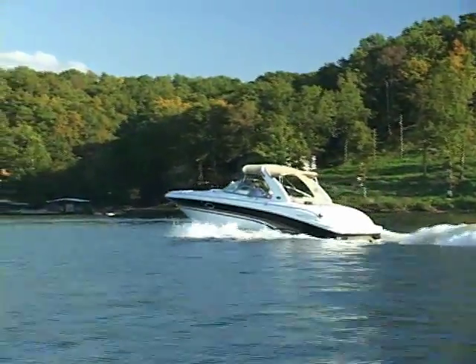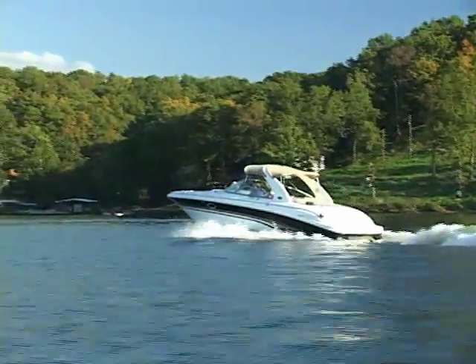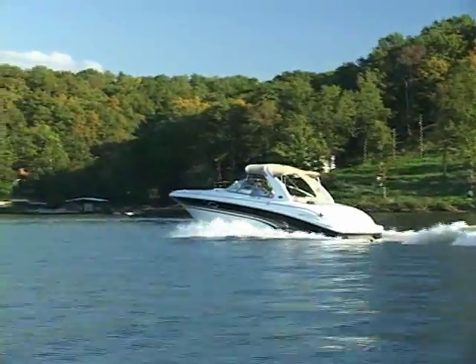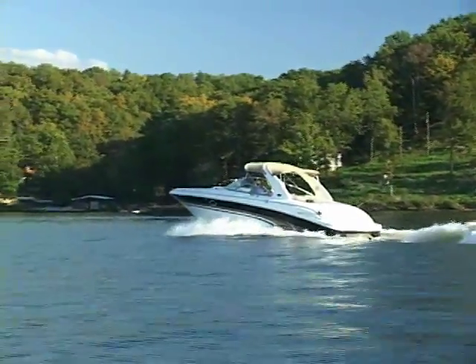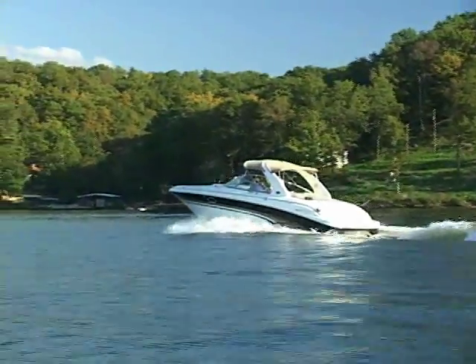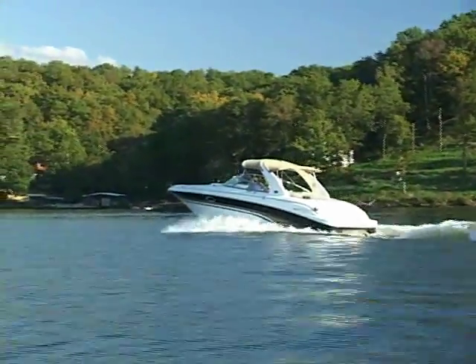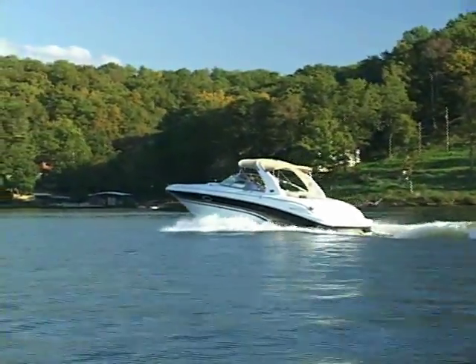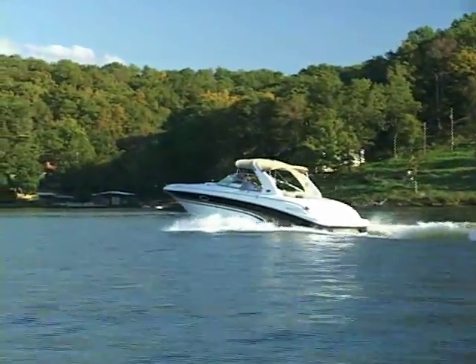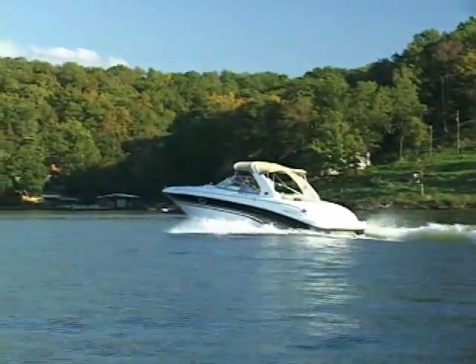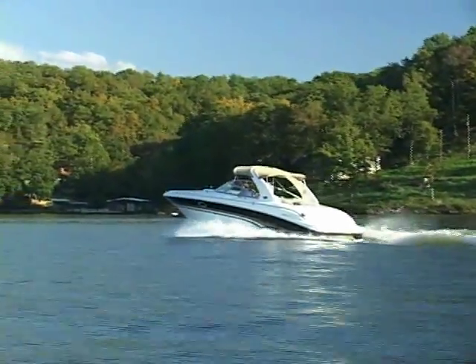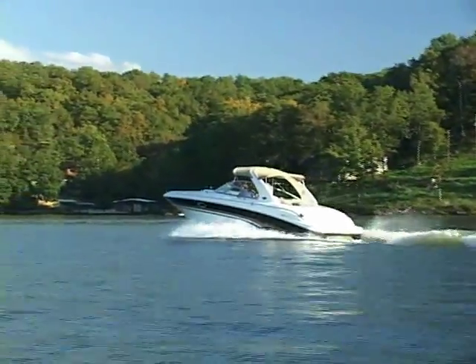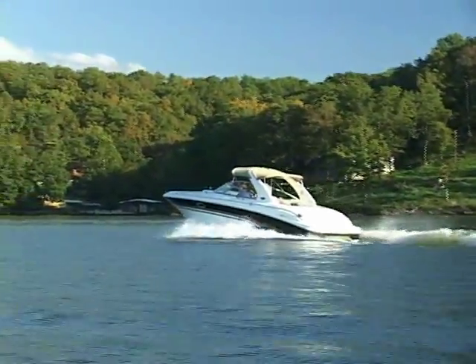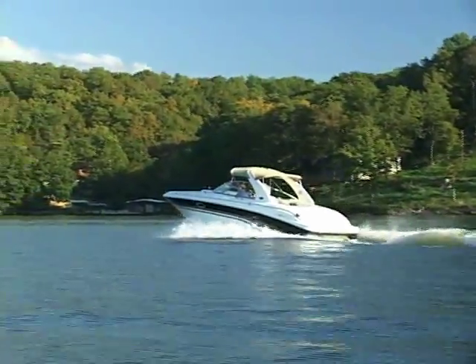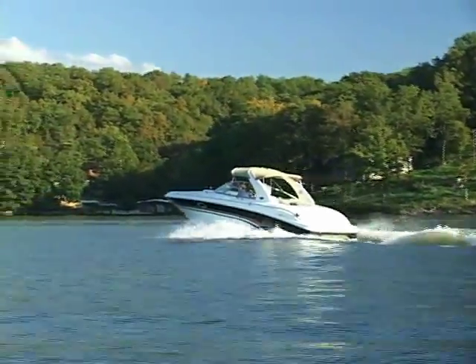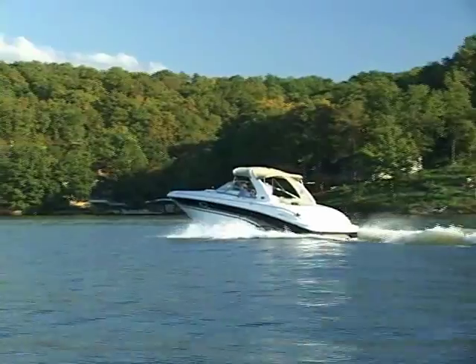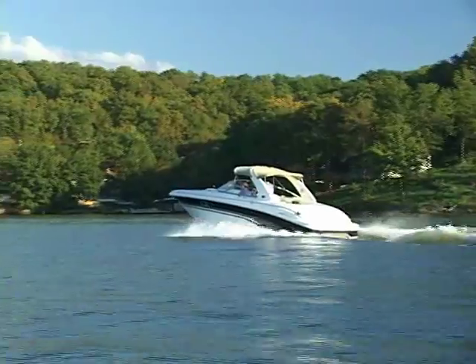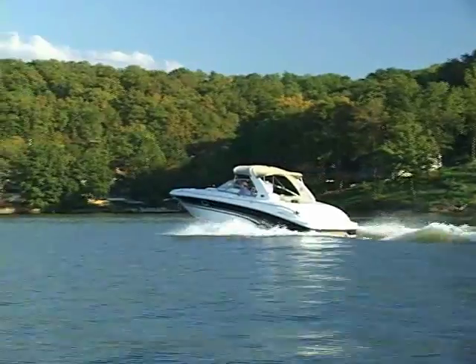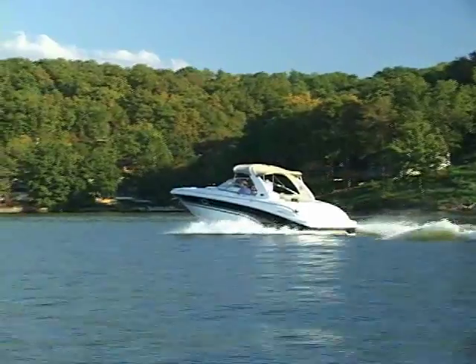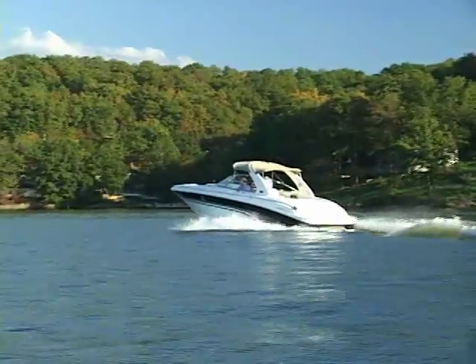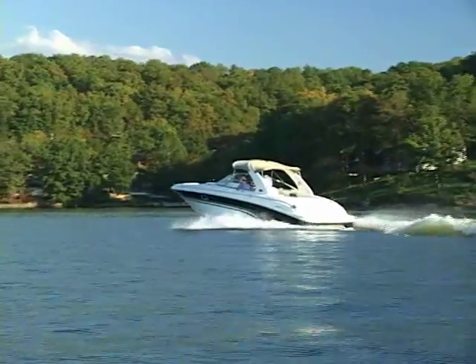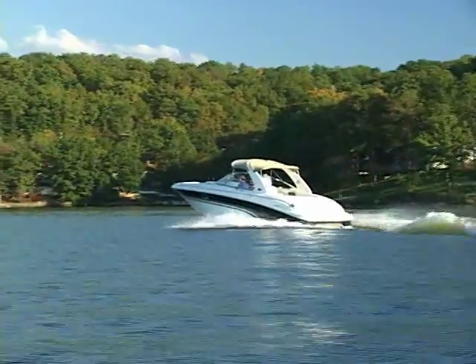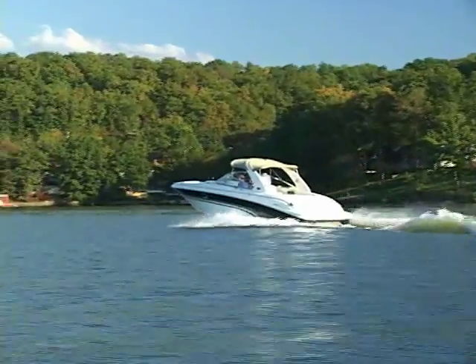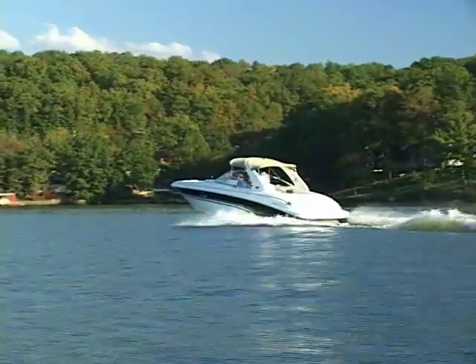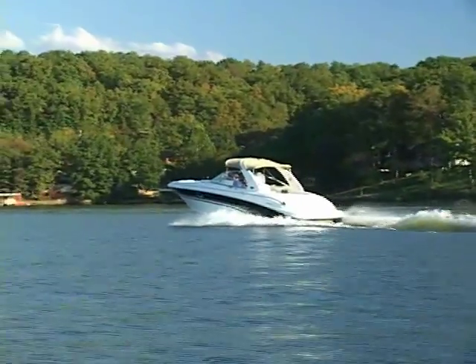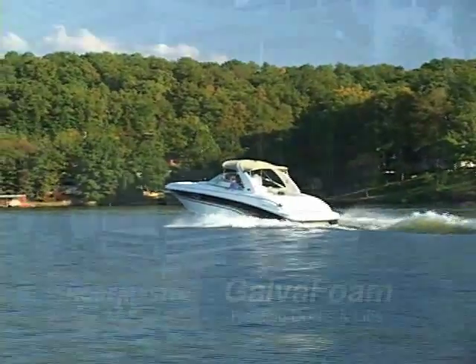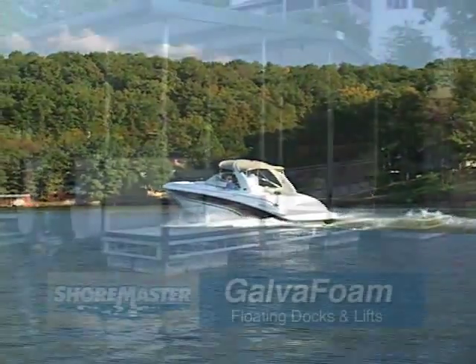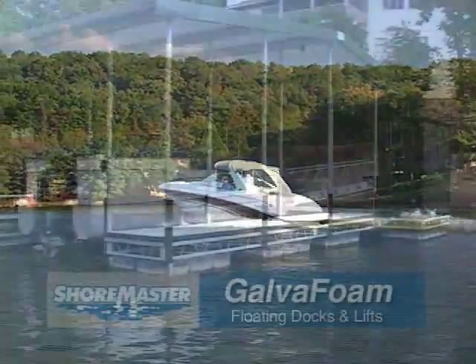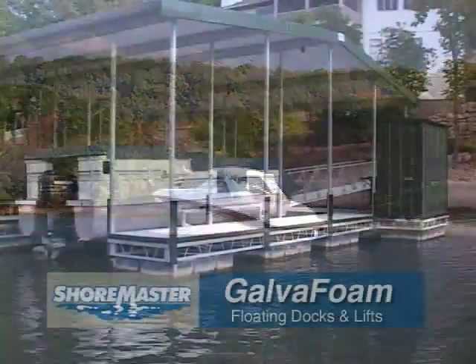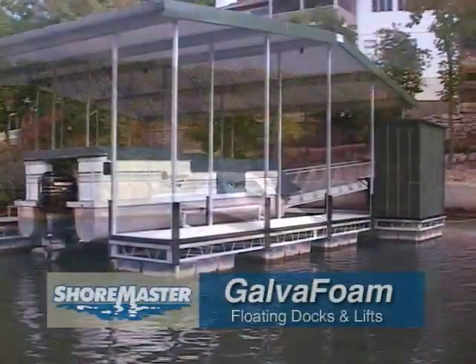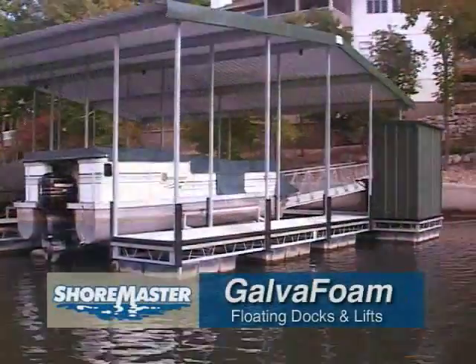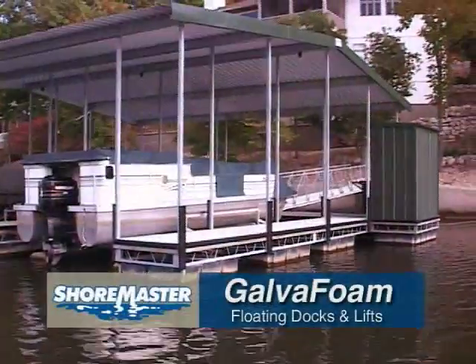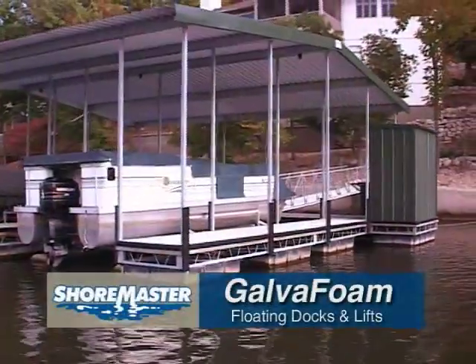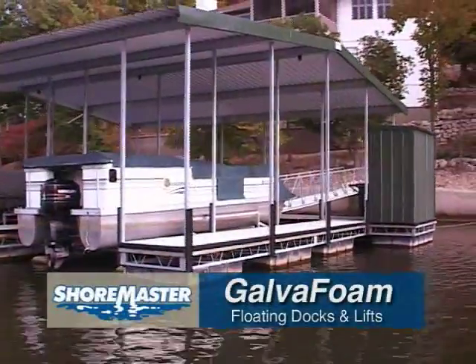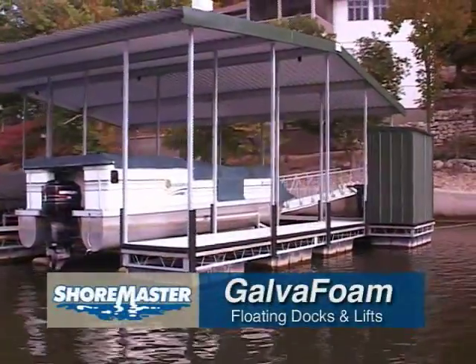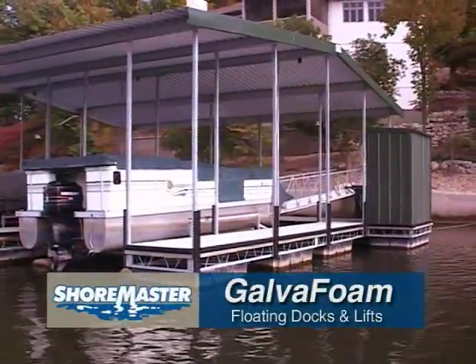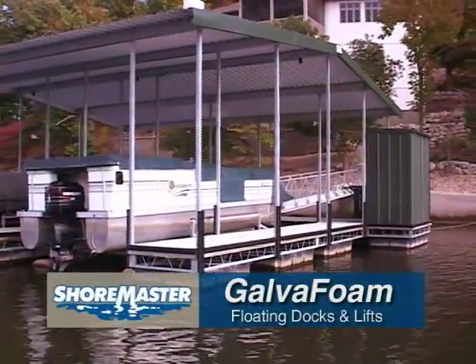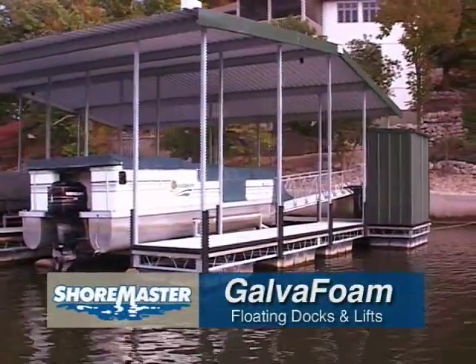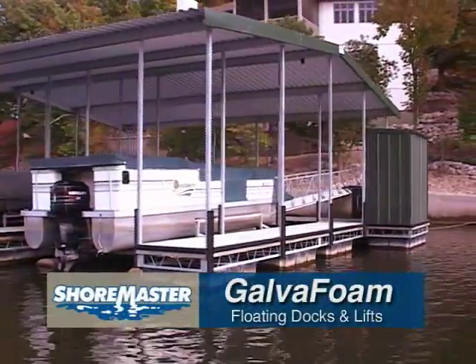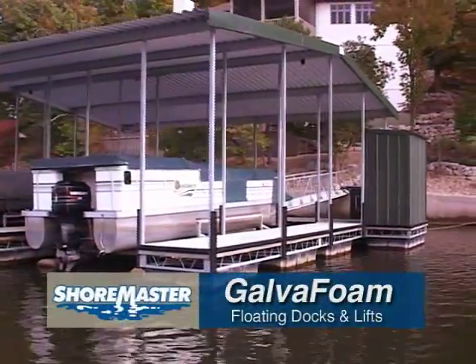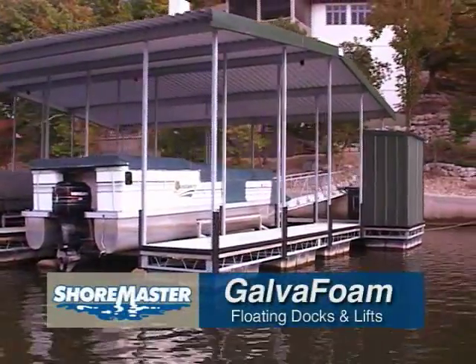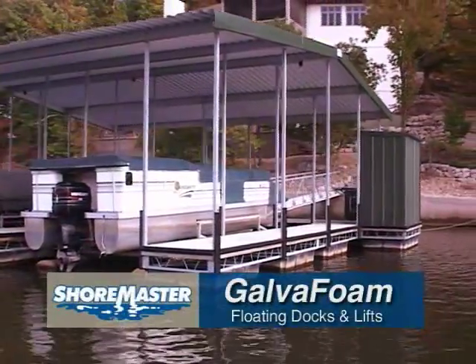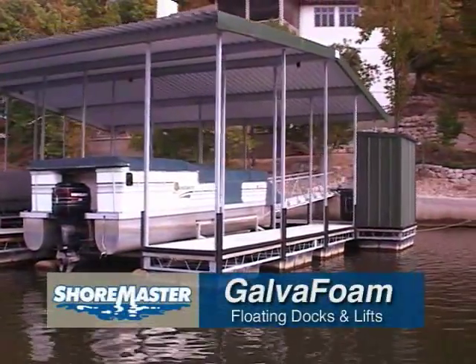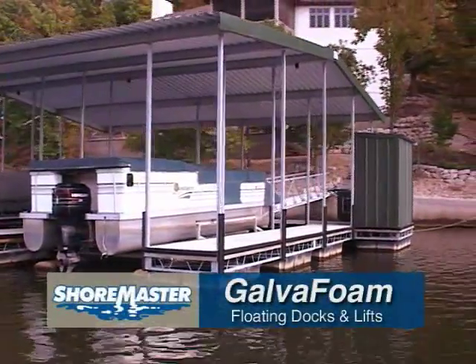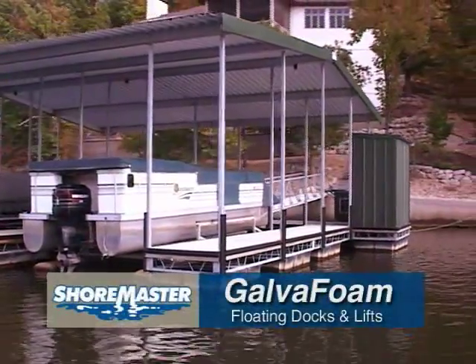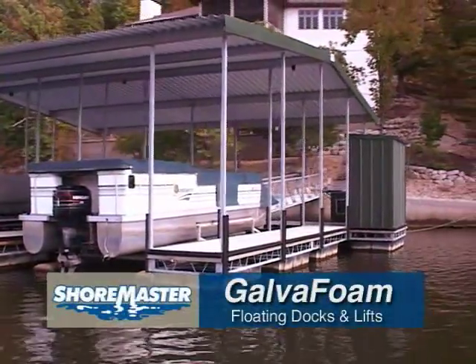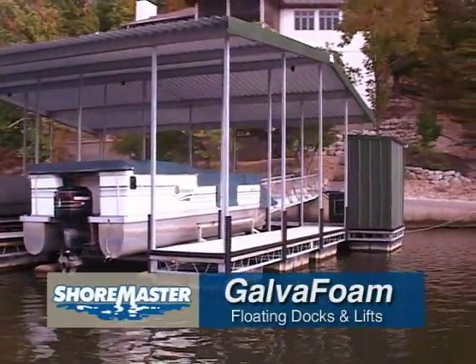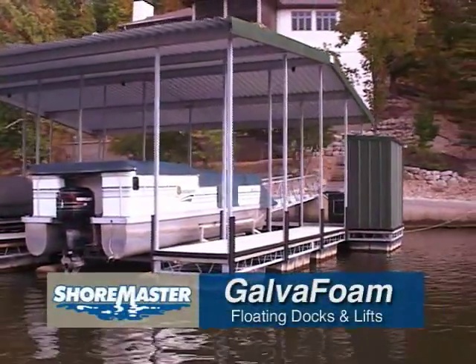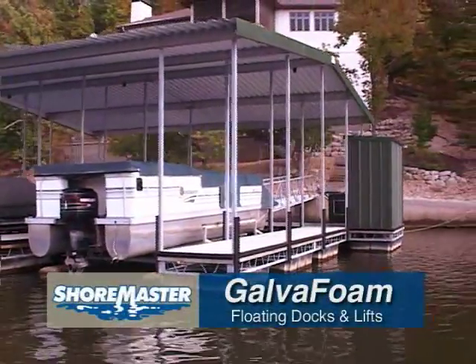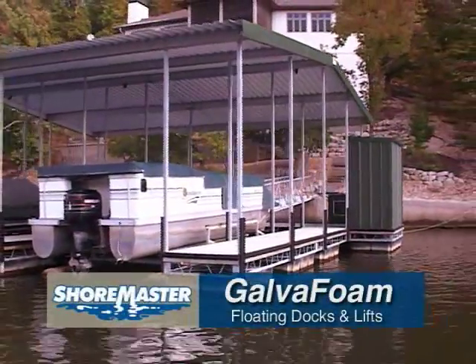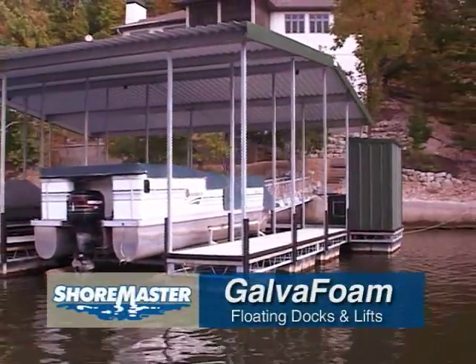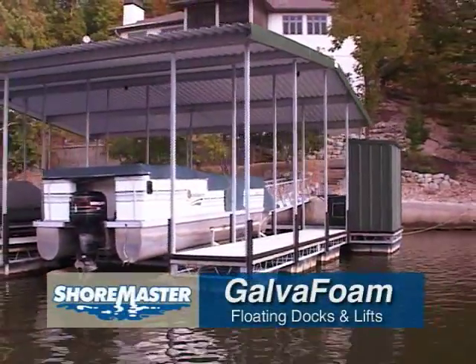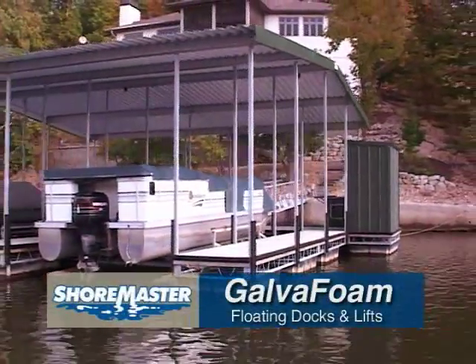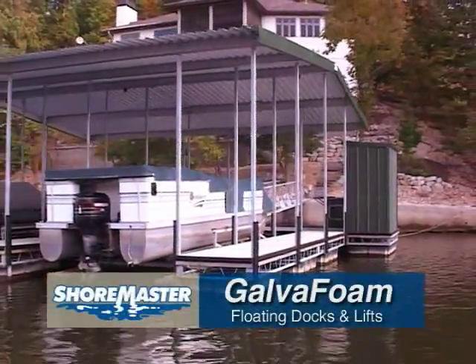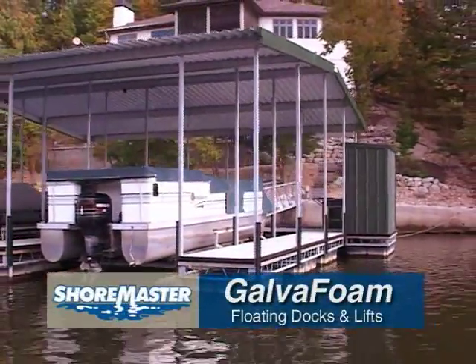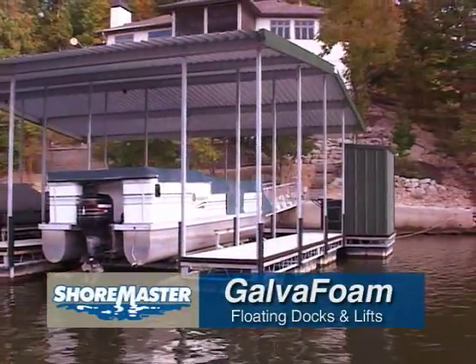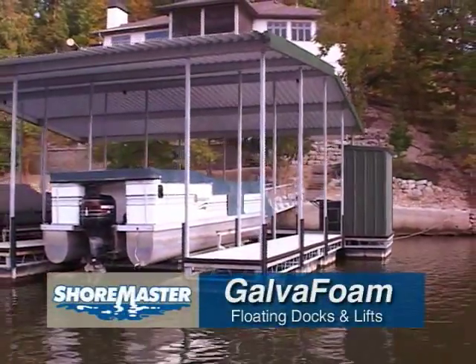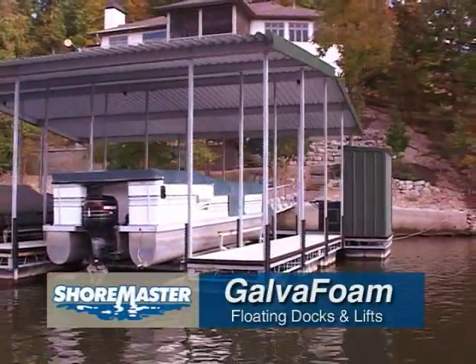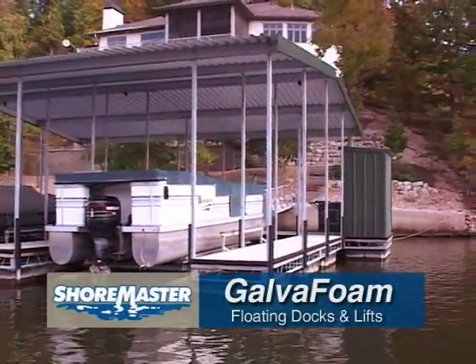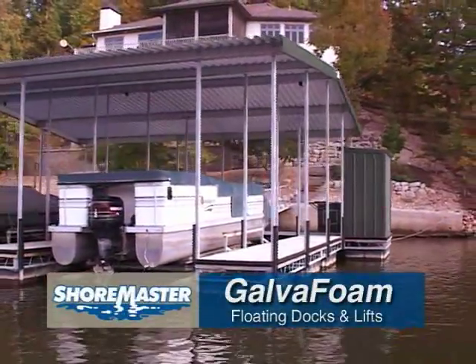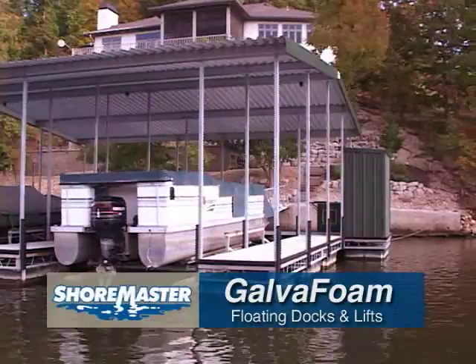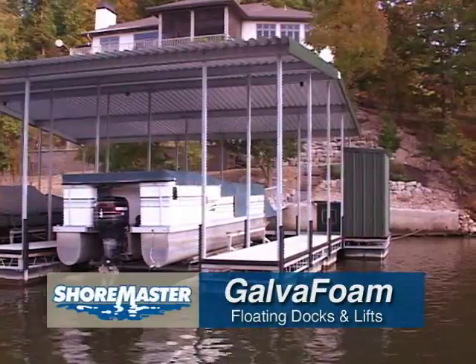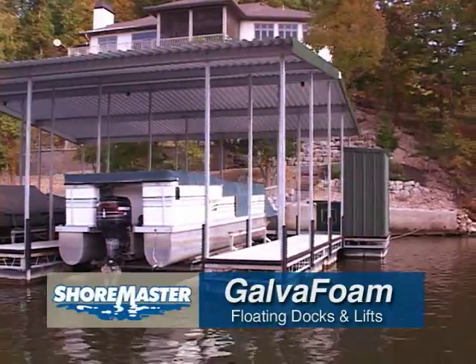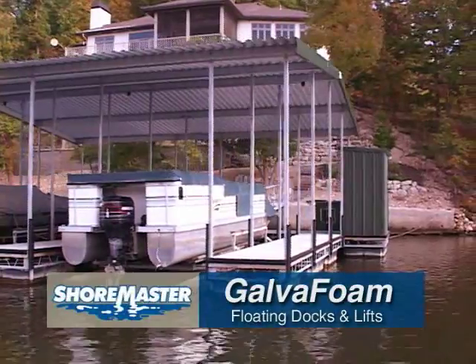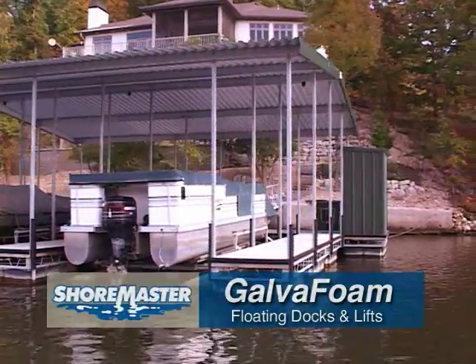For deep or fluctuating waters, check in to the Shoremaster GalvaFoam line of floating boat lifts and docks.